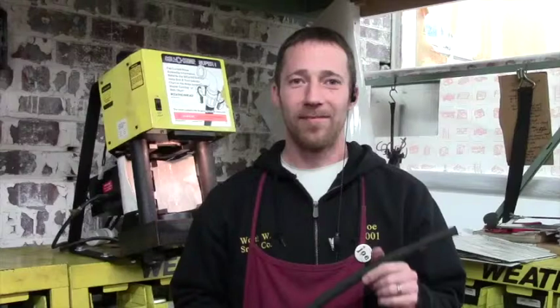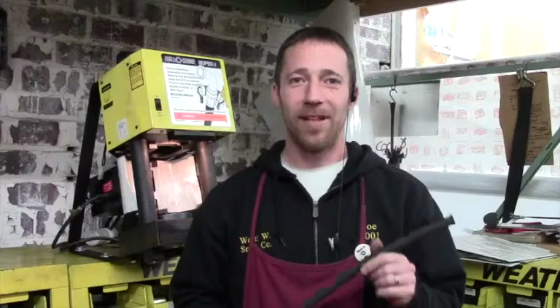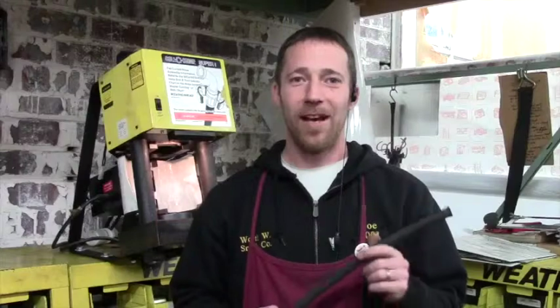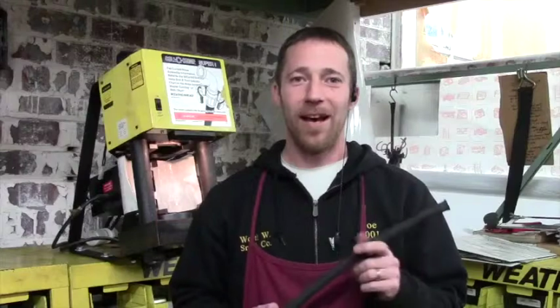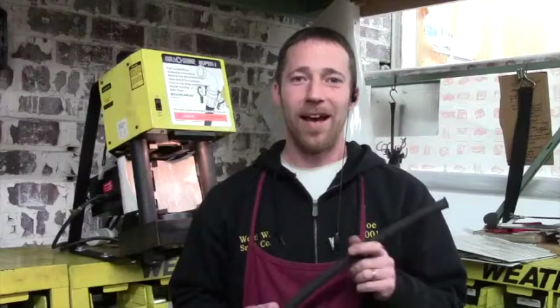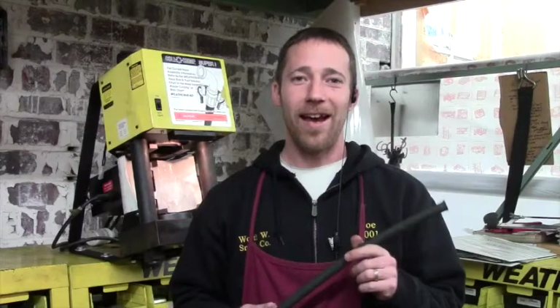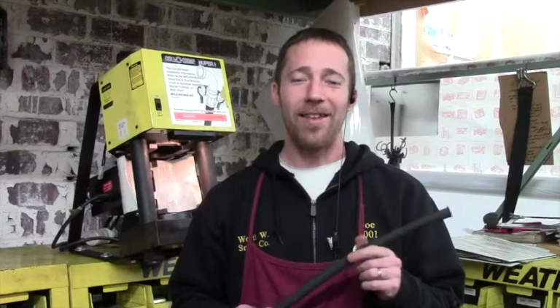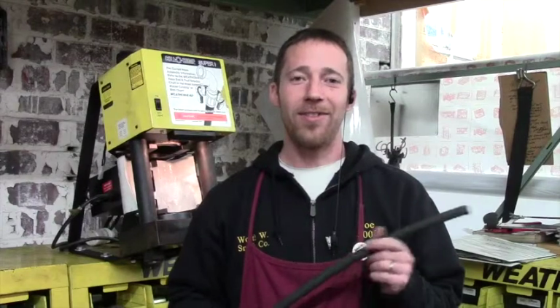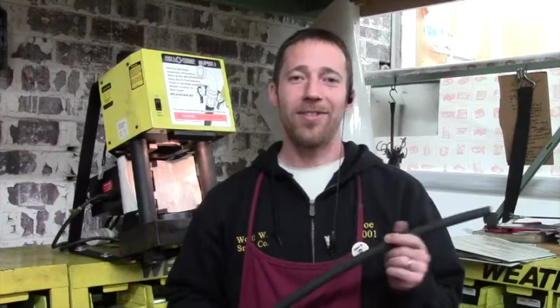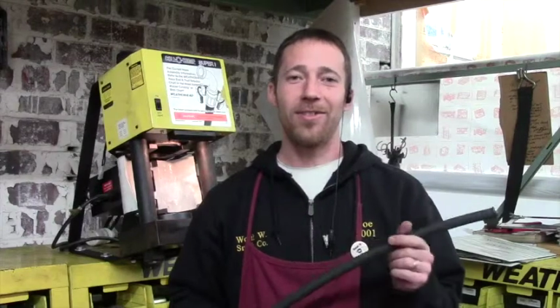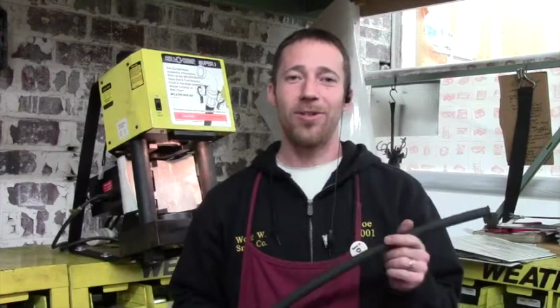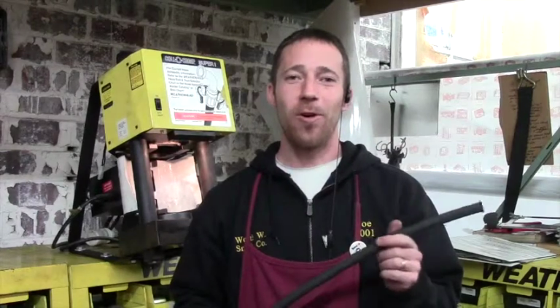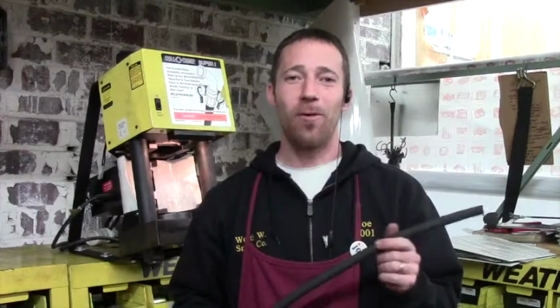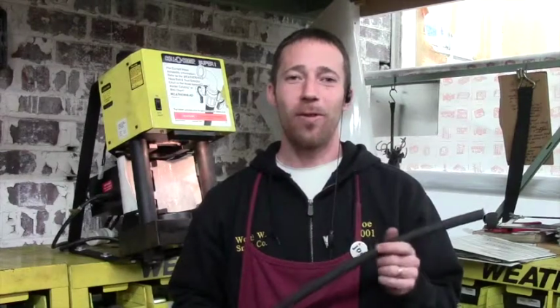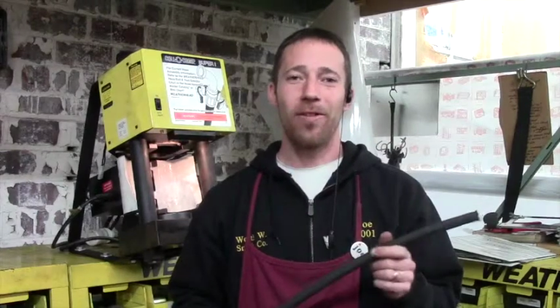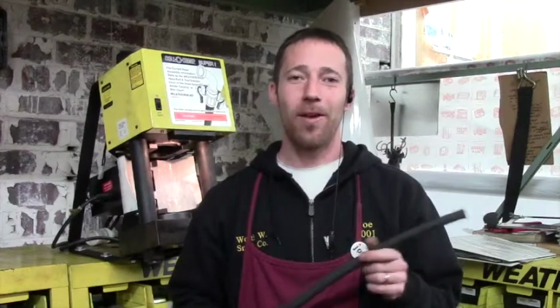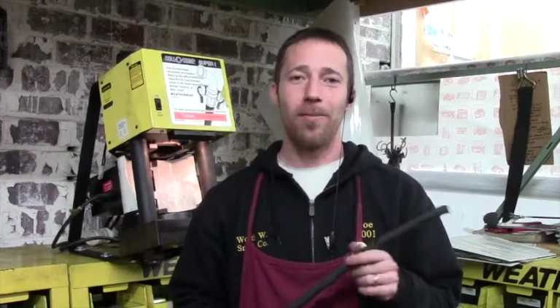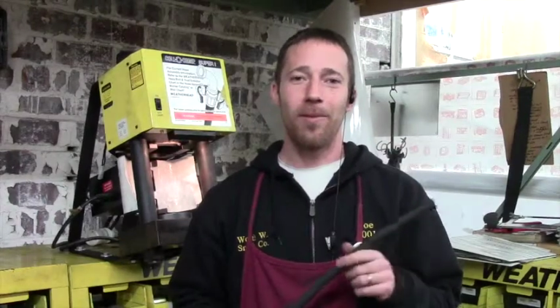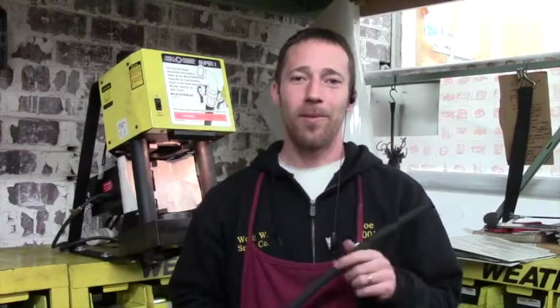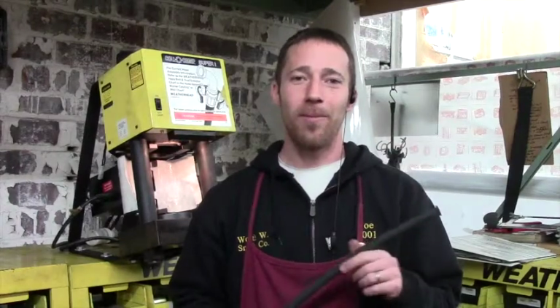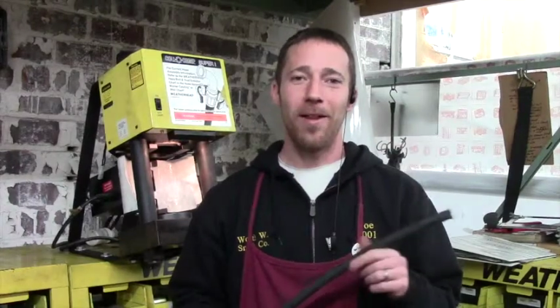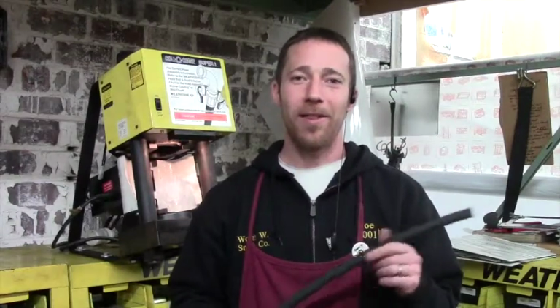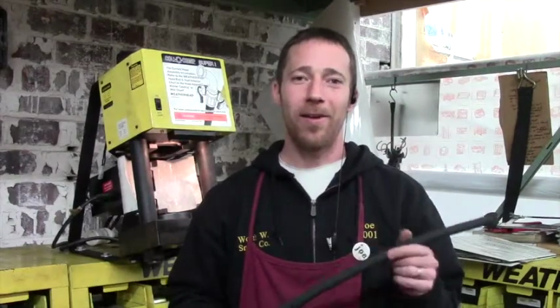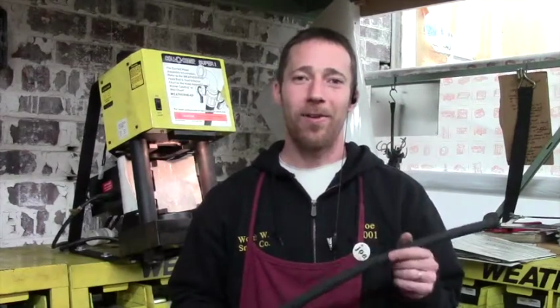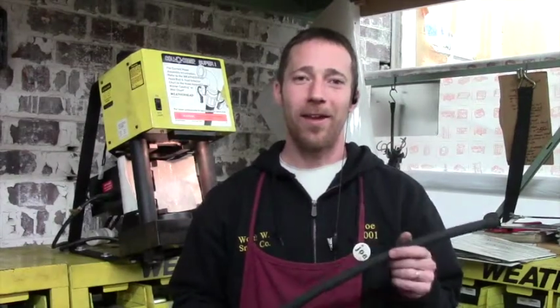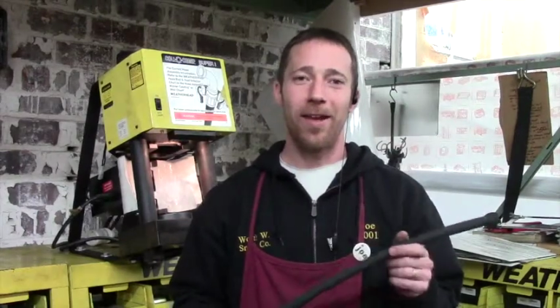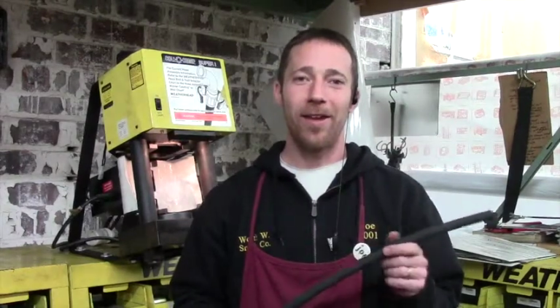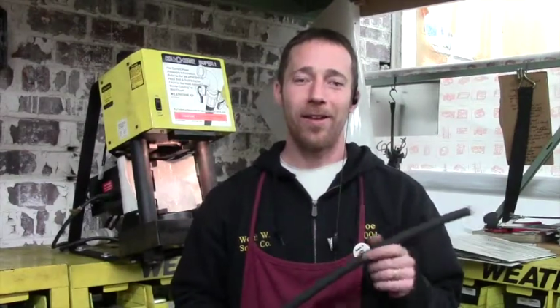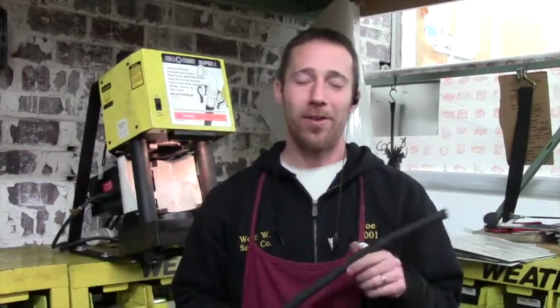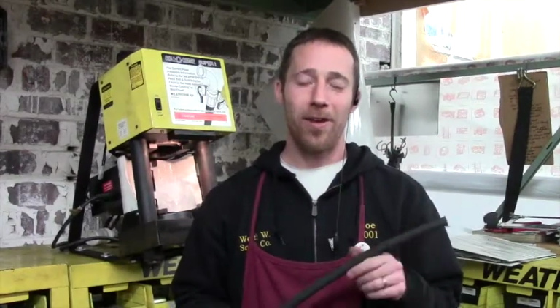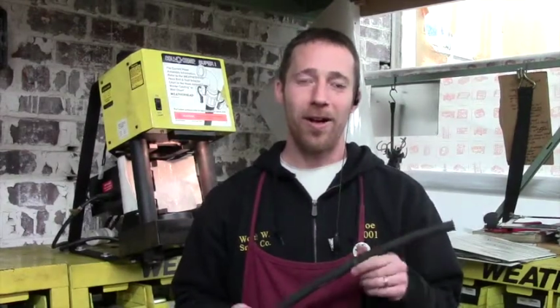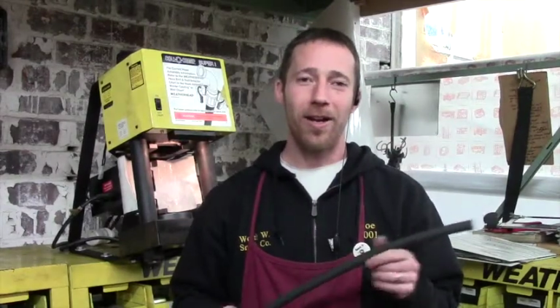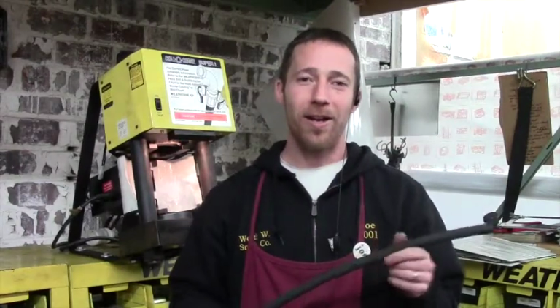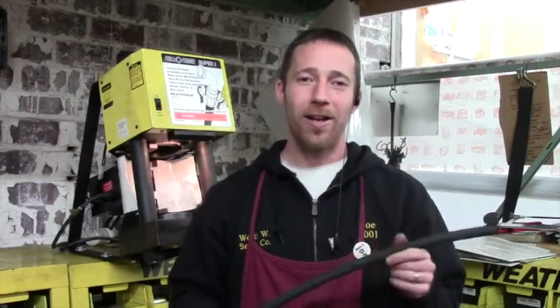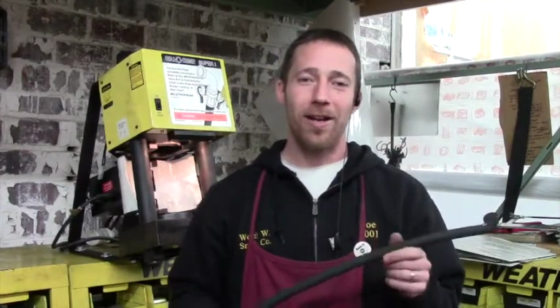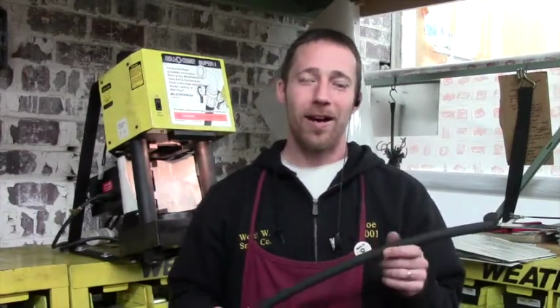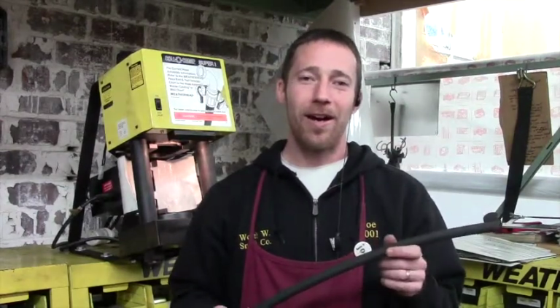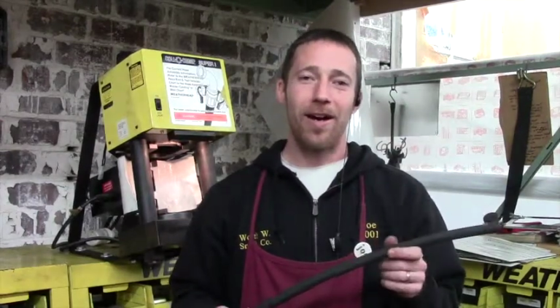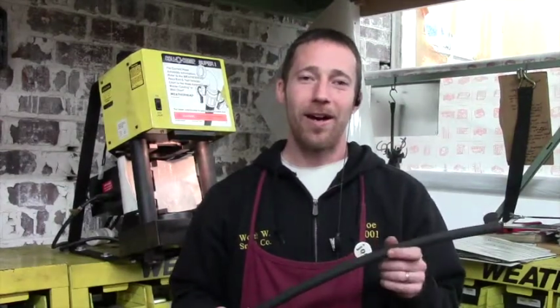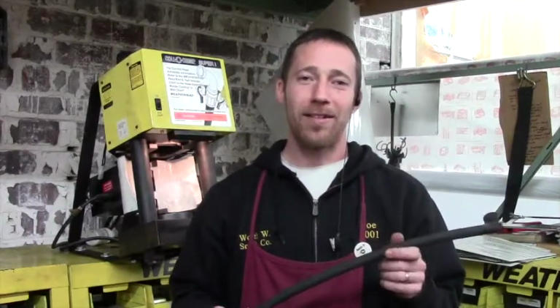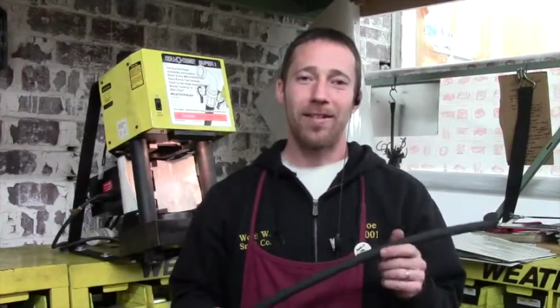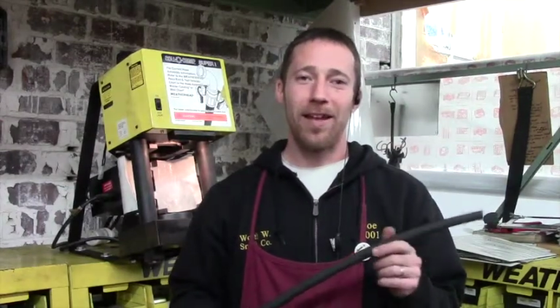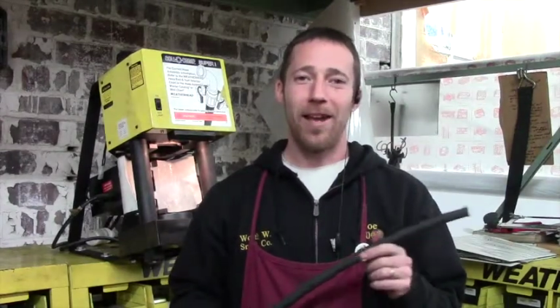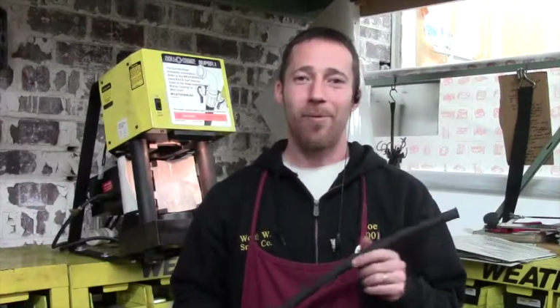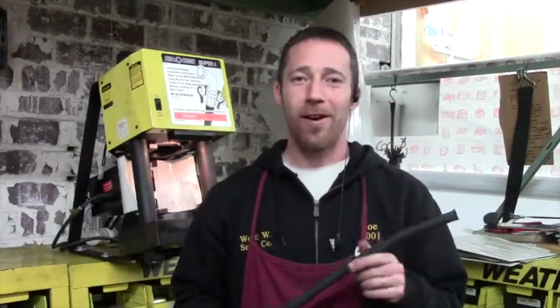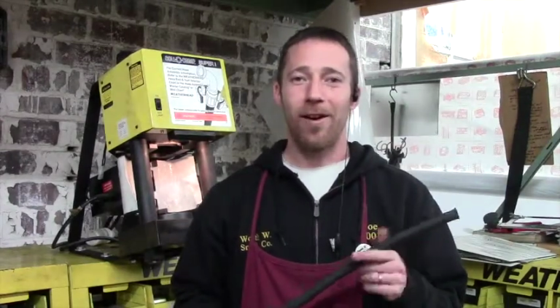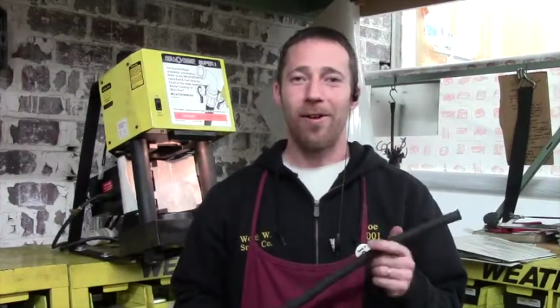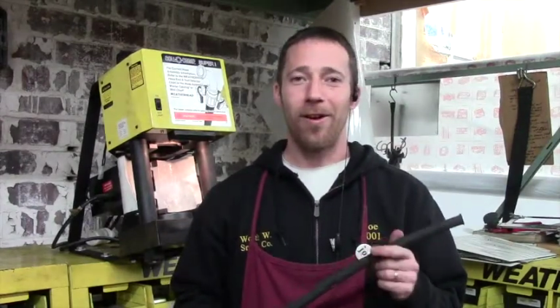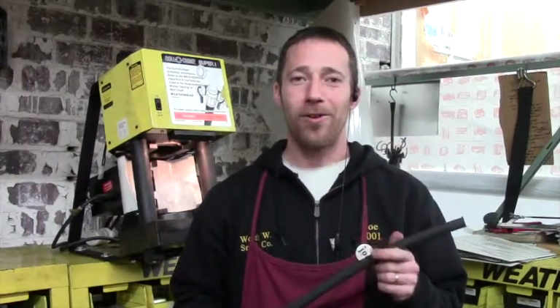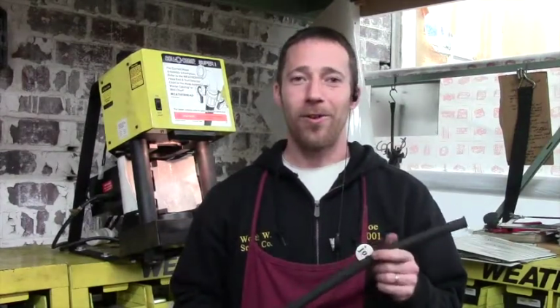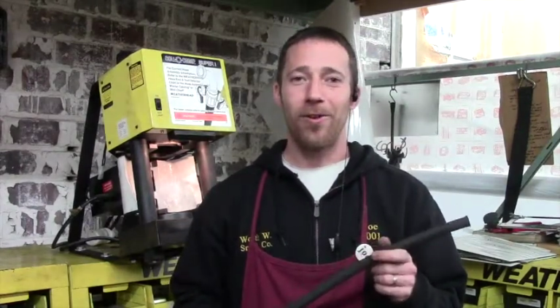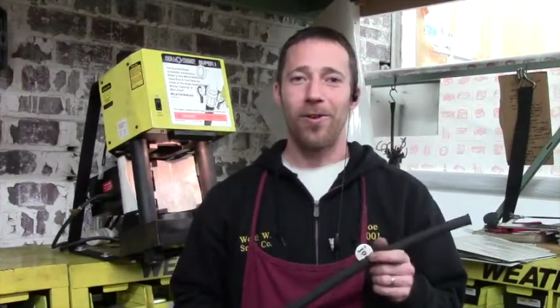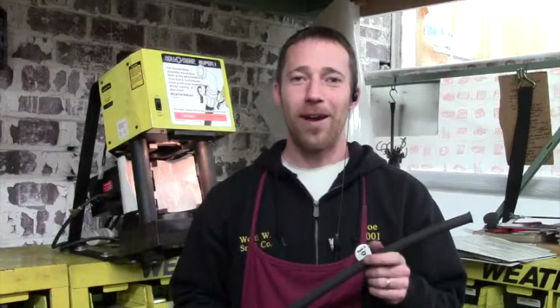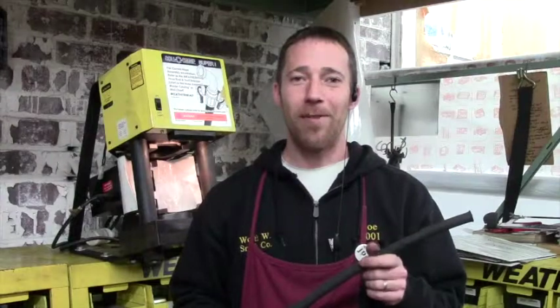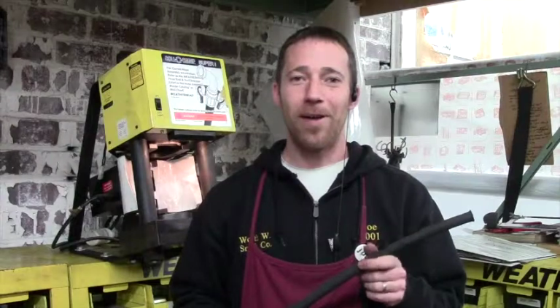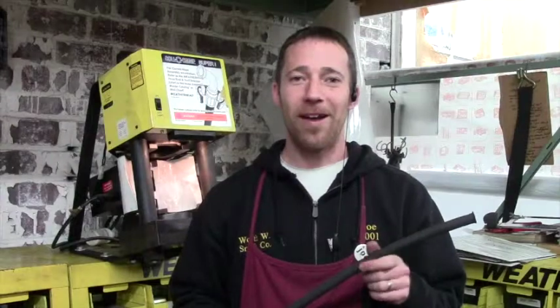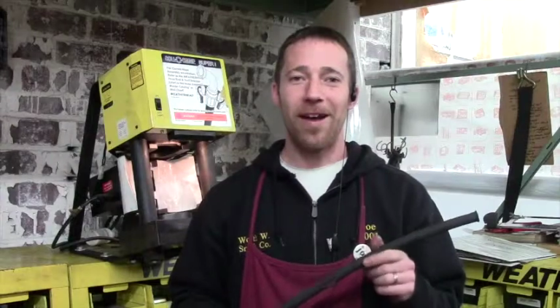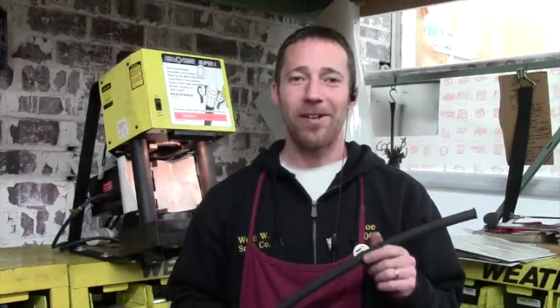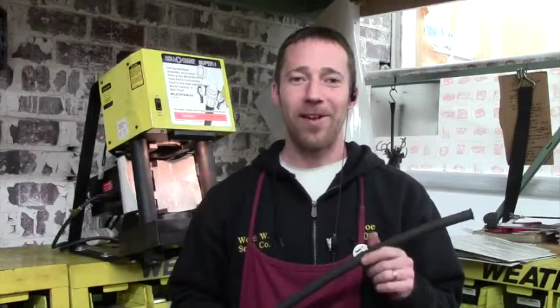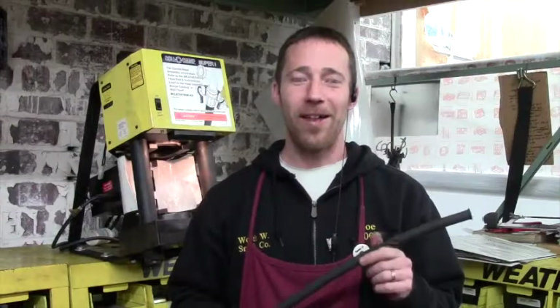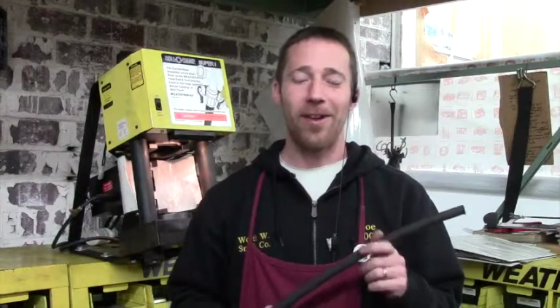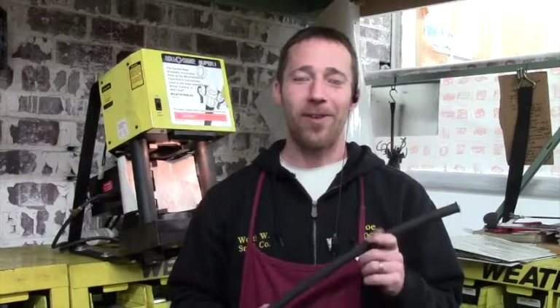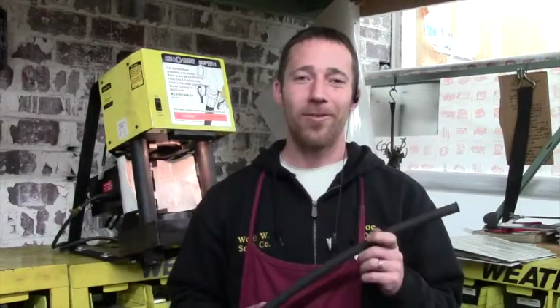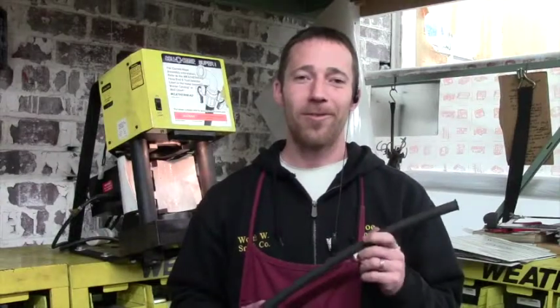Hi, this is Joe at Worth W. Smith in Olean, New York. Today we are going to show you how to make a hydraulic hose.